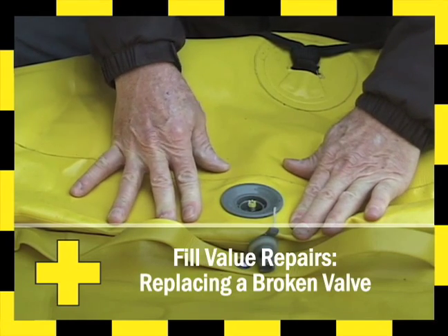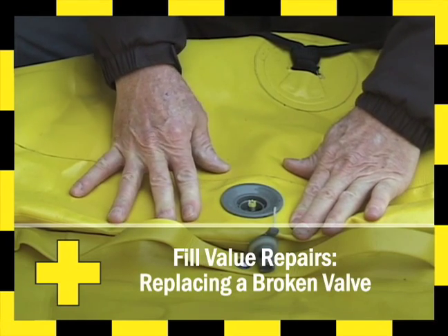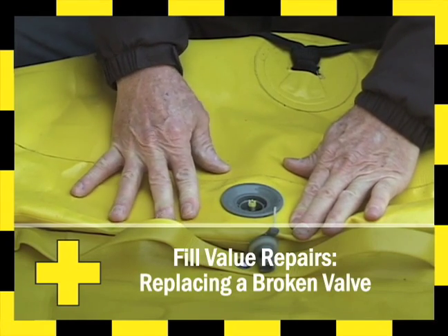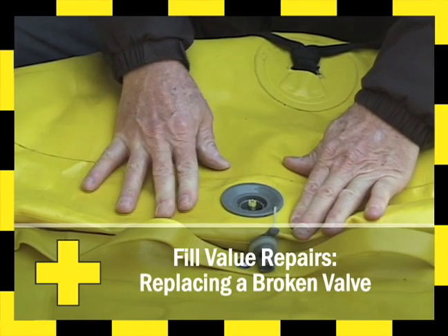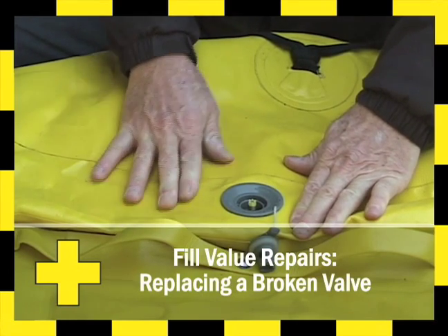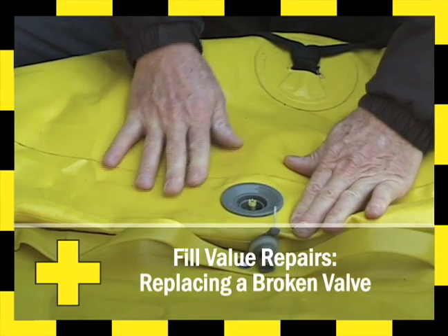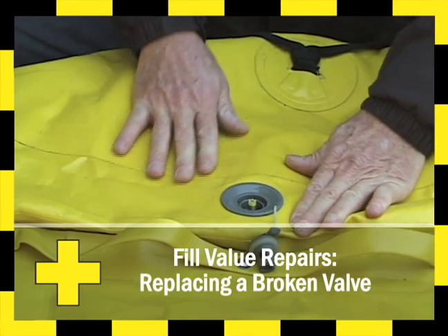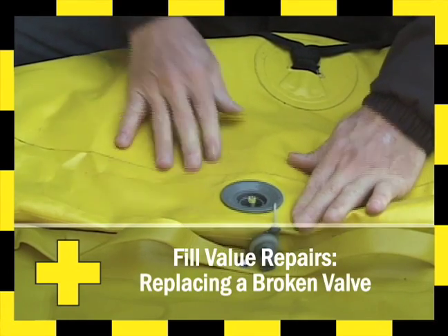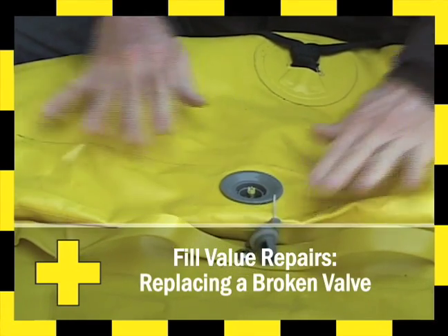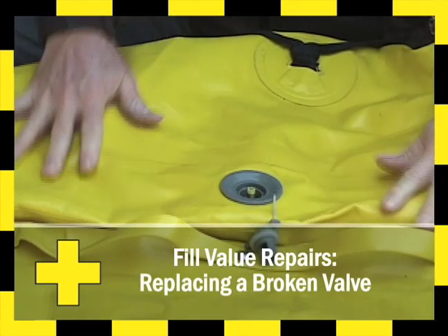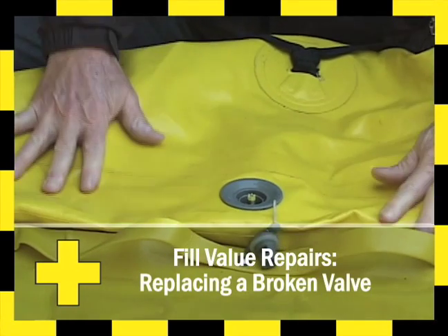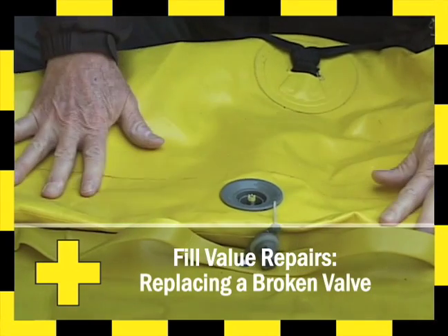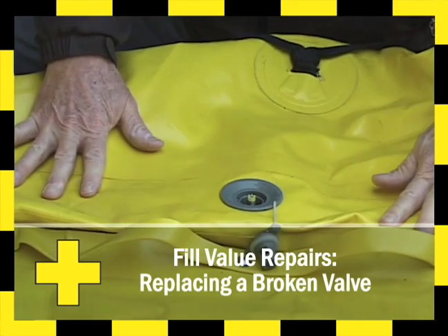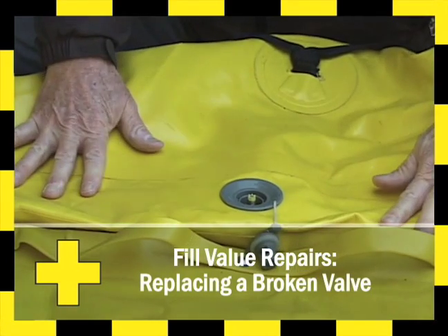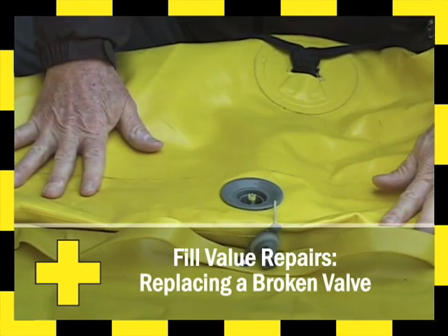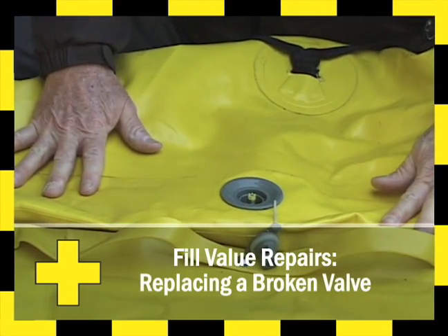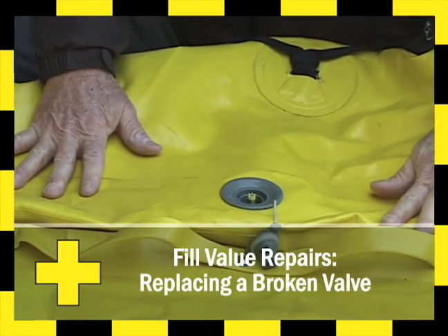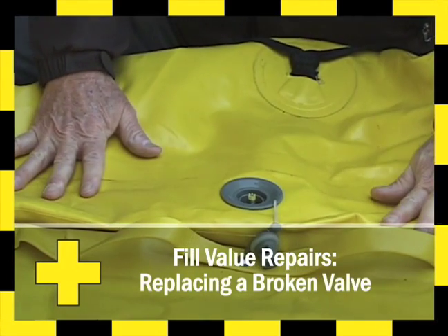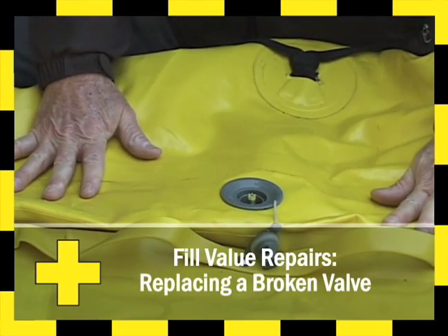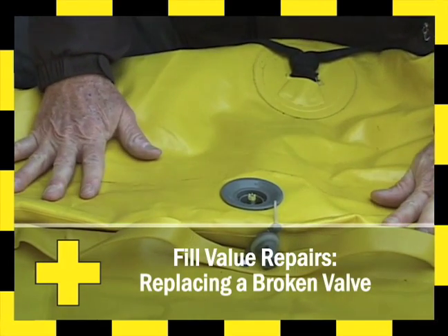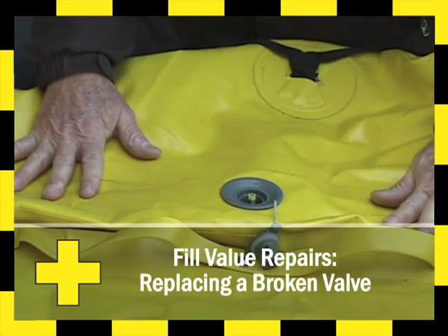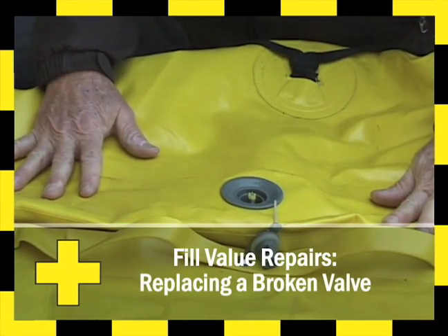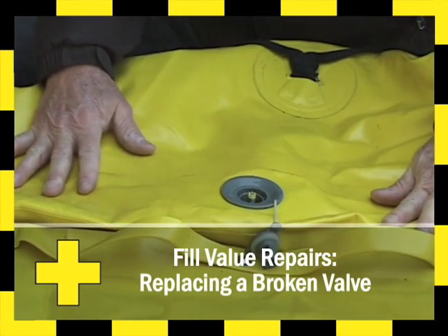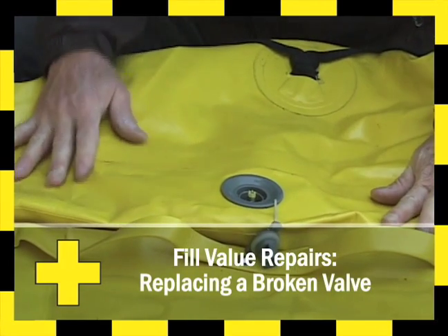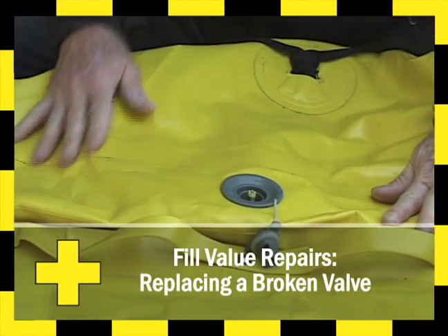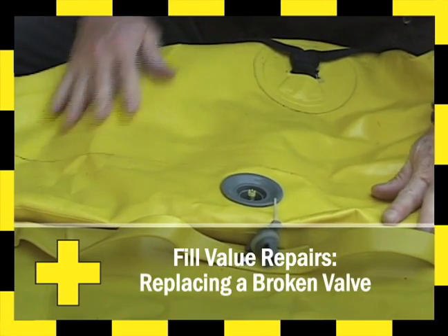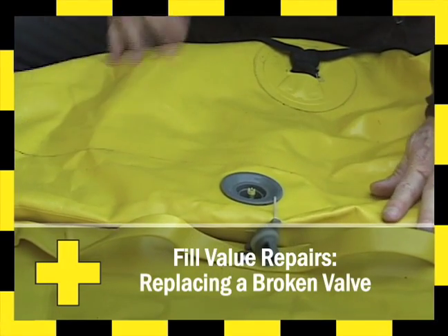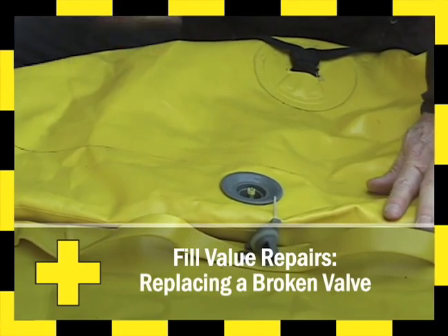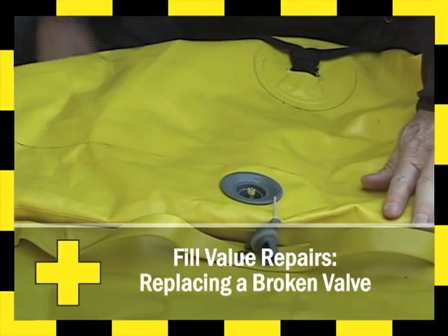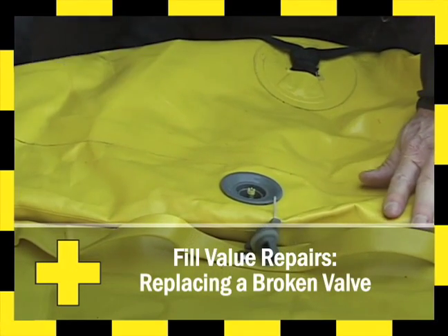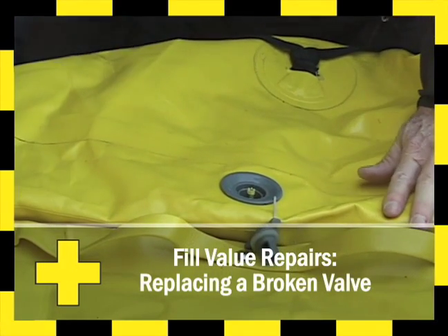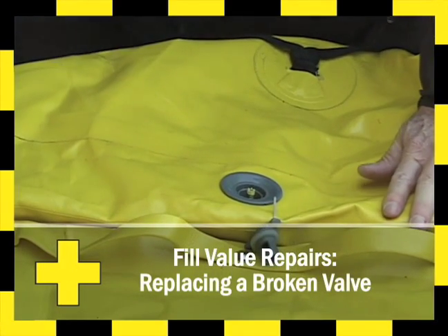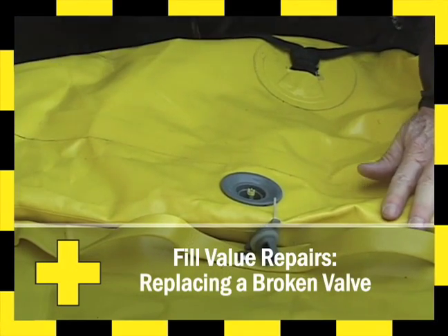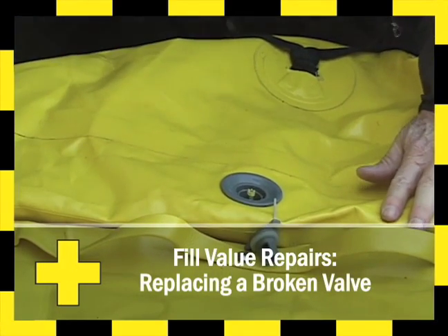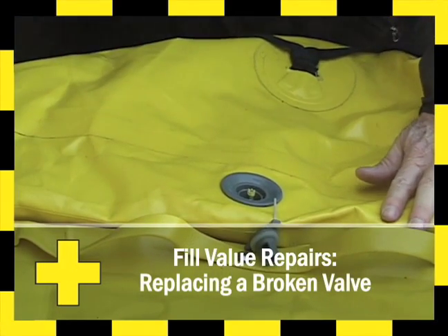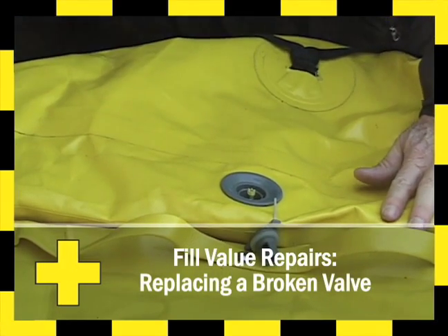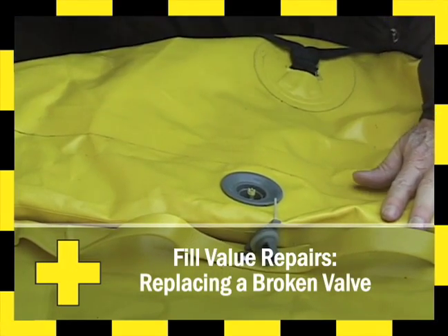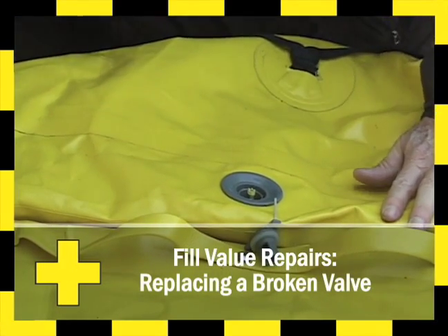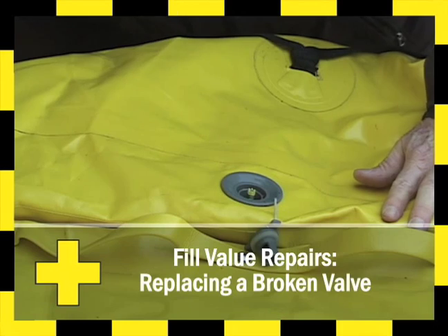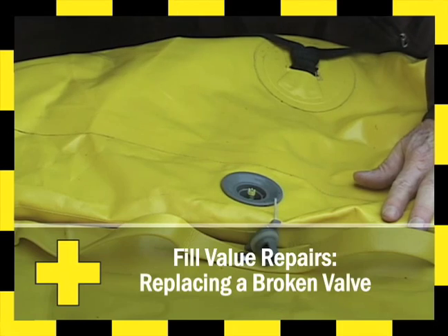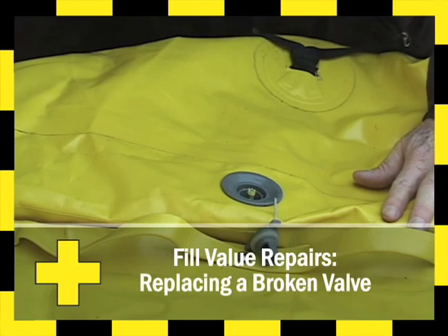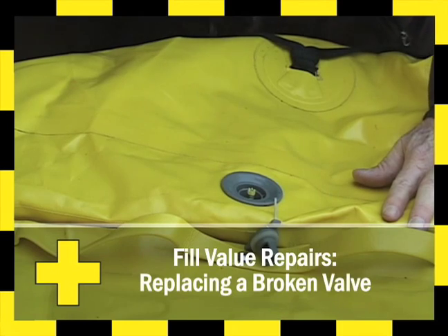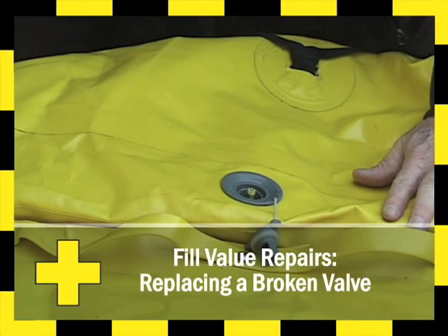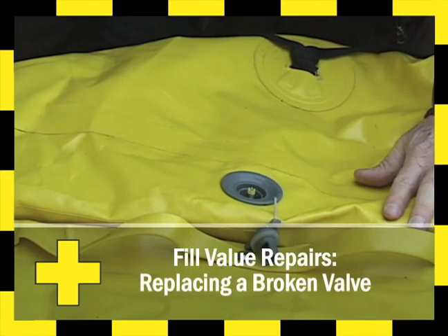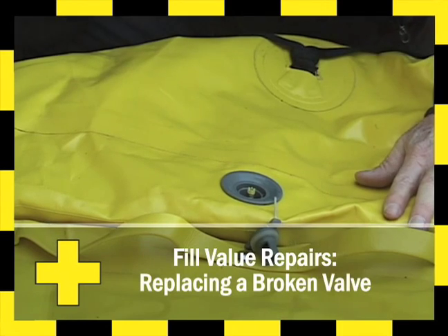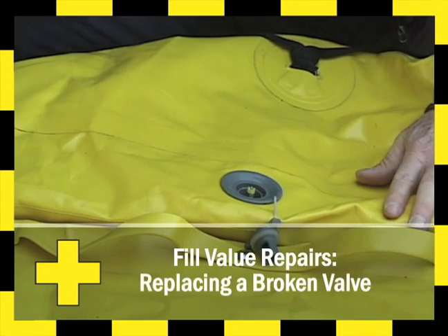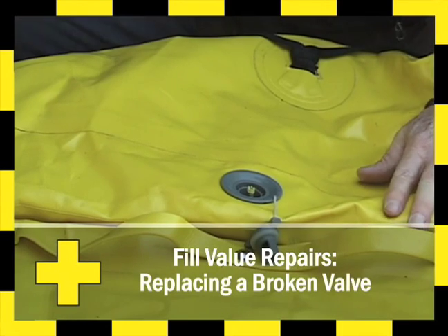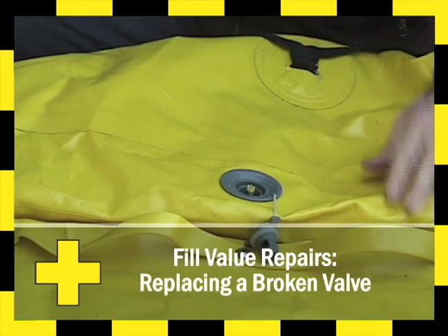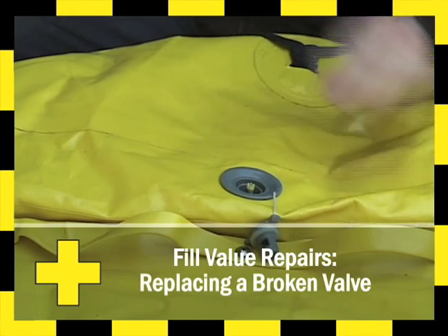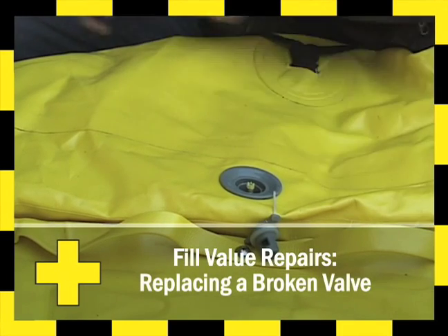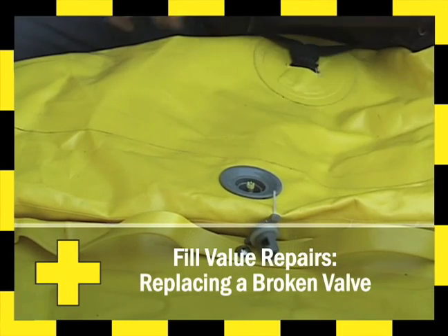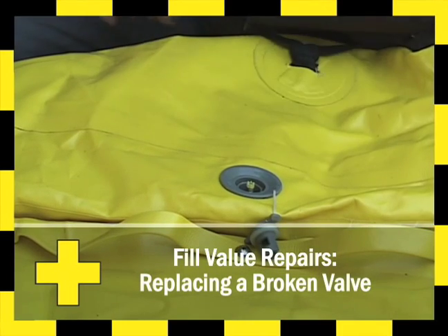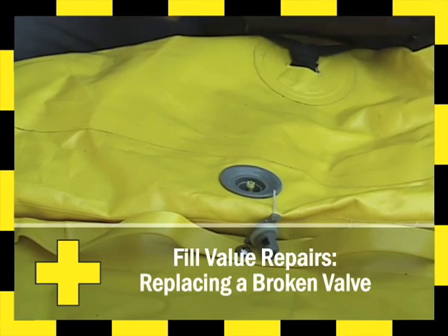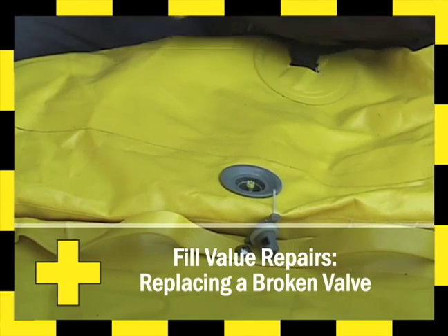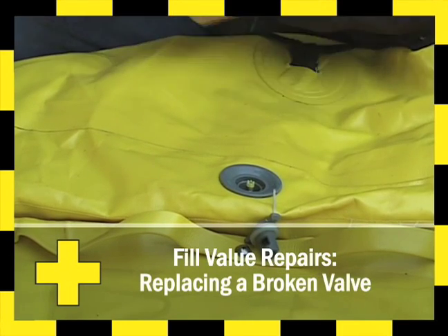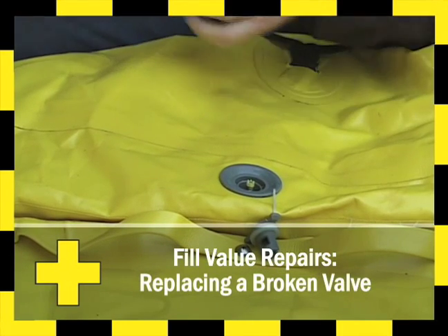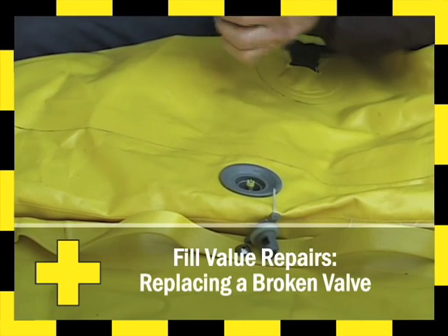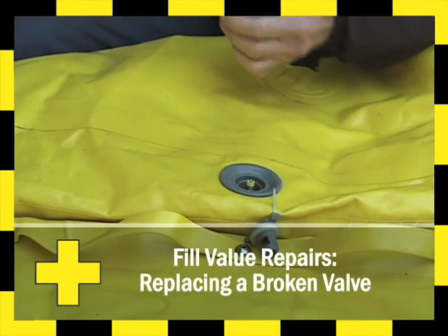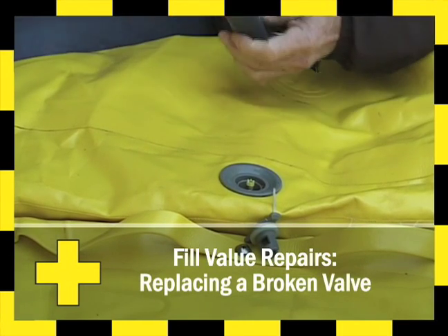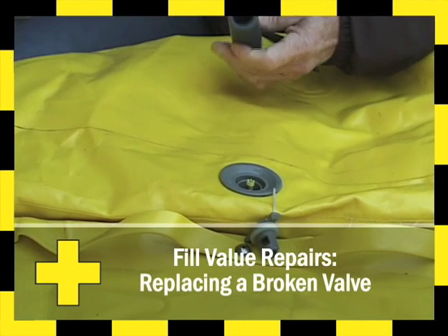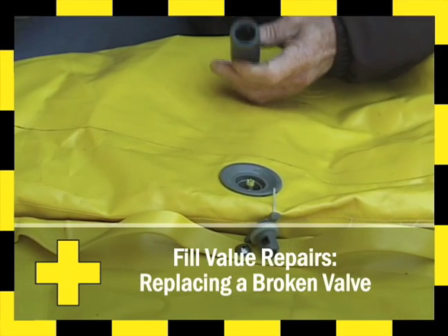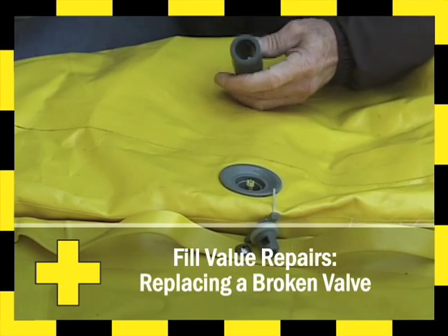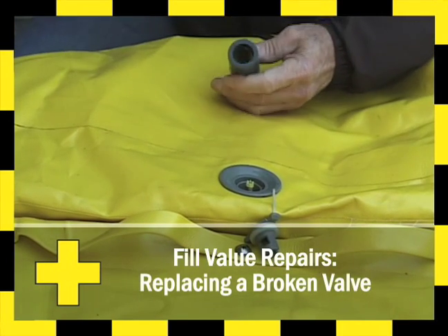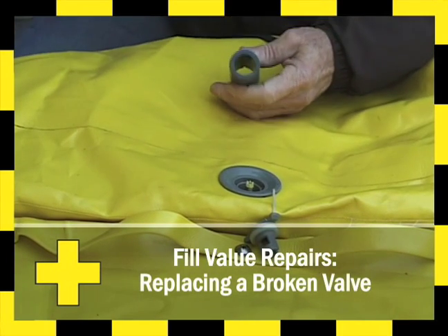If you have tried to release the poppet and you suspect that the valve may be broken, this is the procedure to replace the valve.